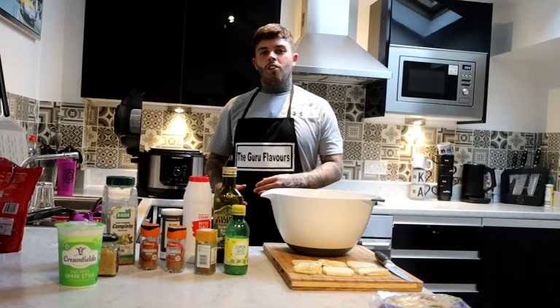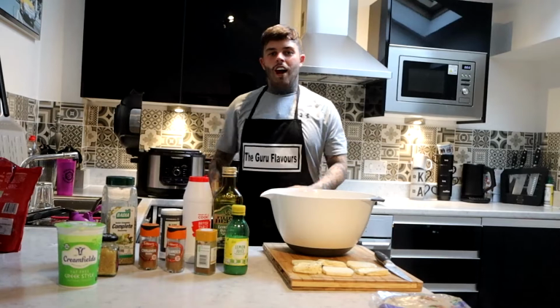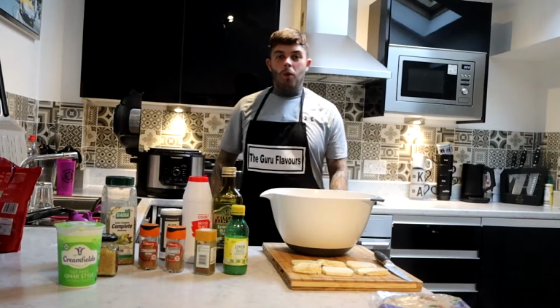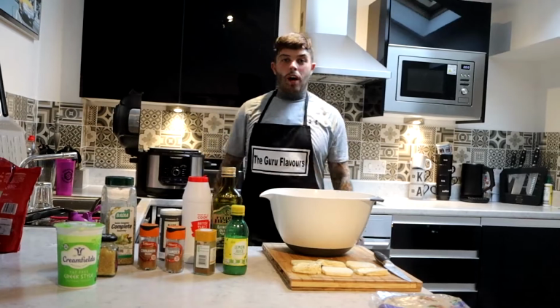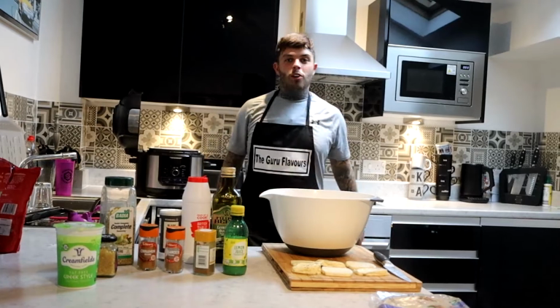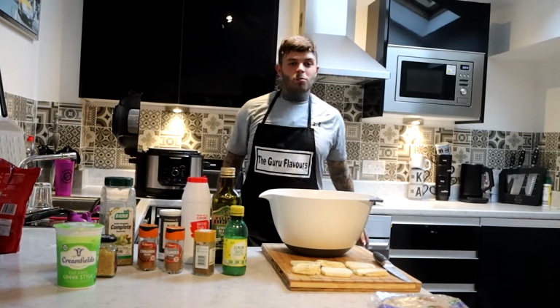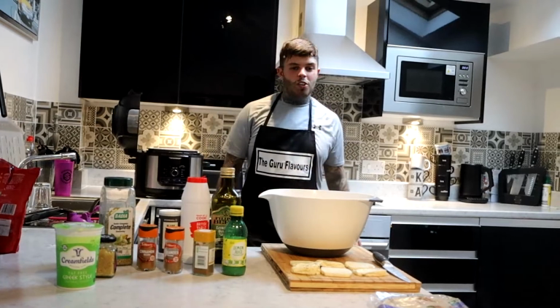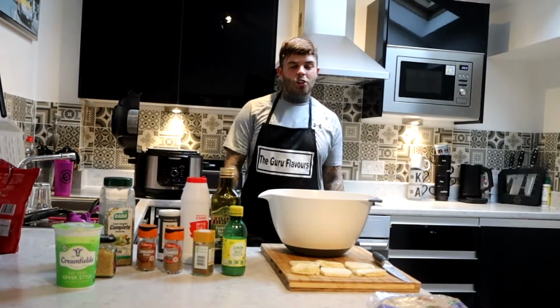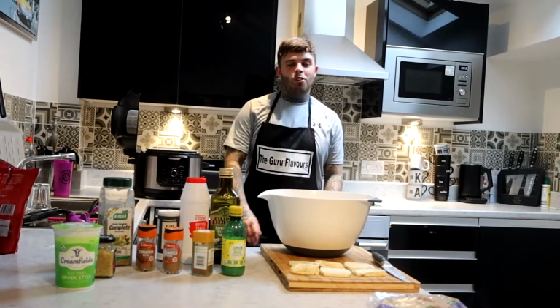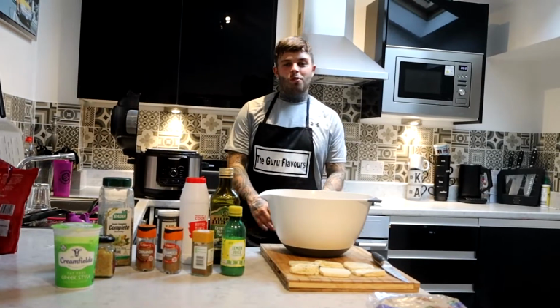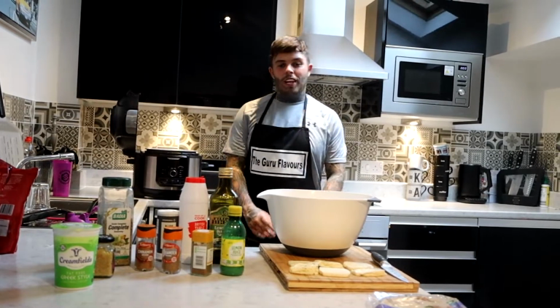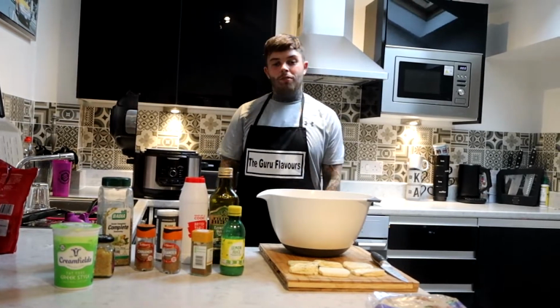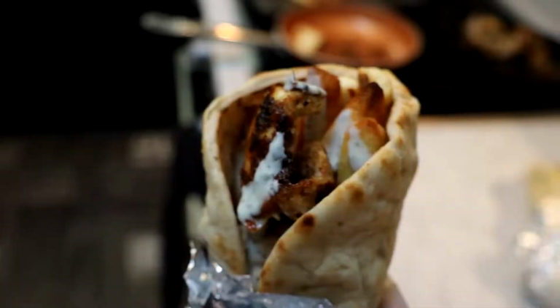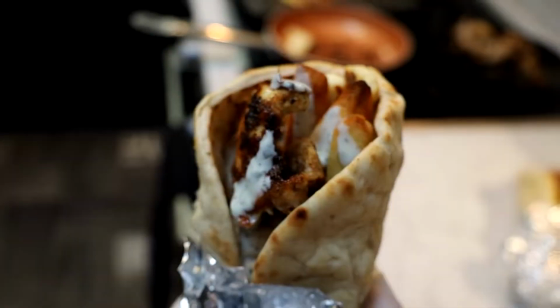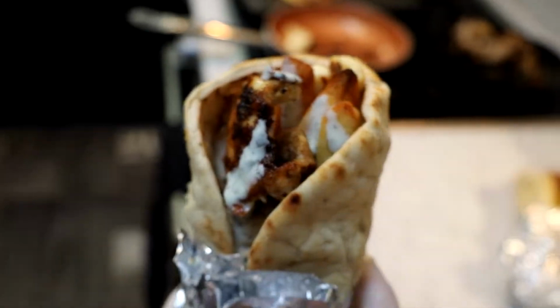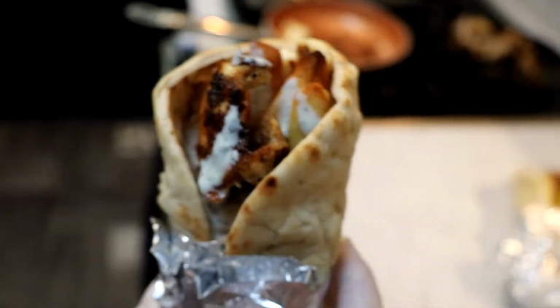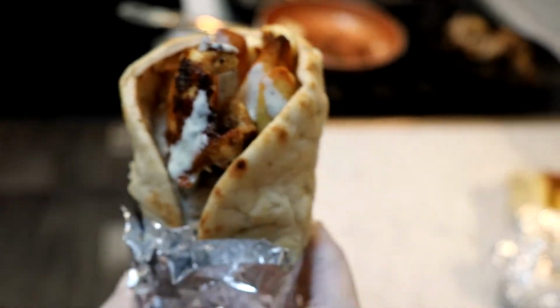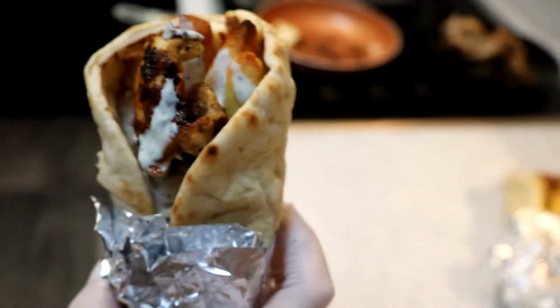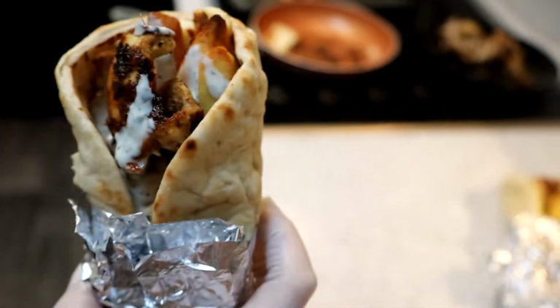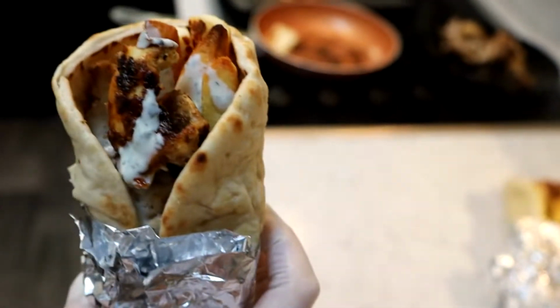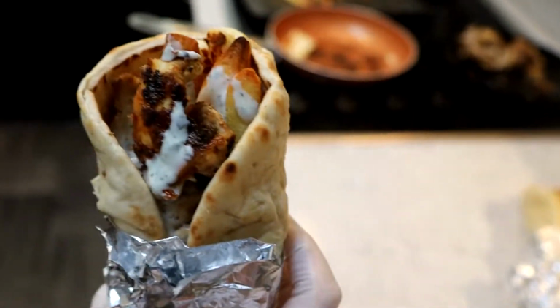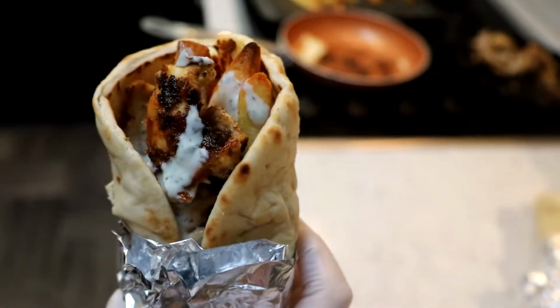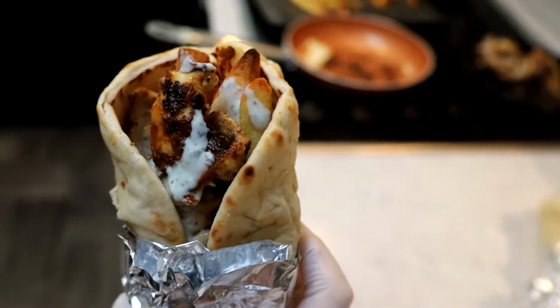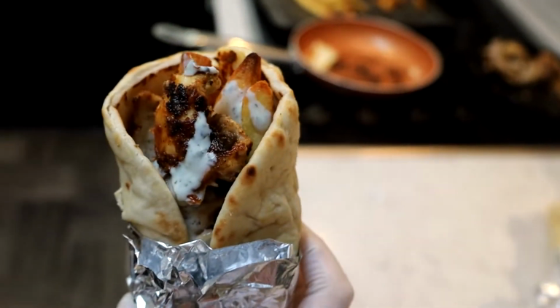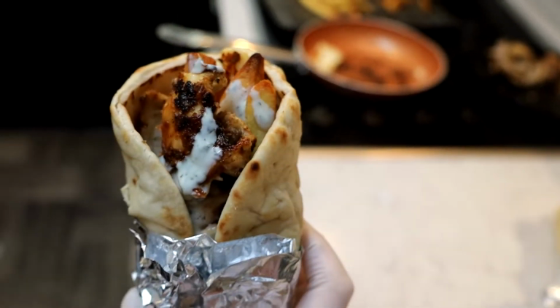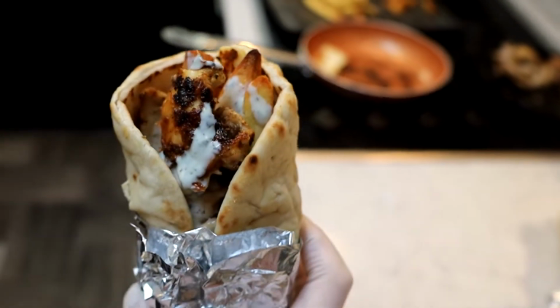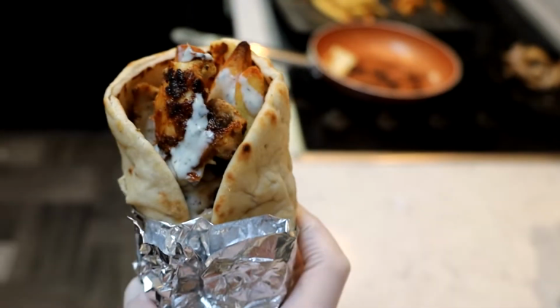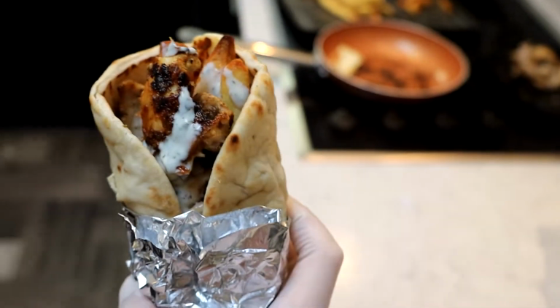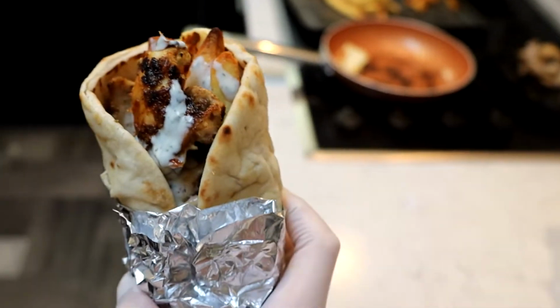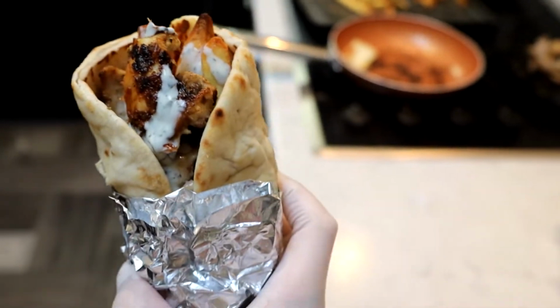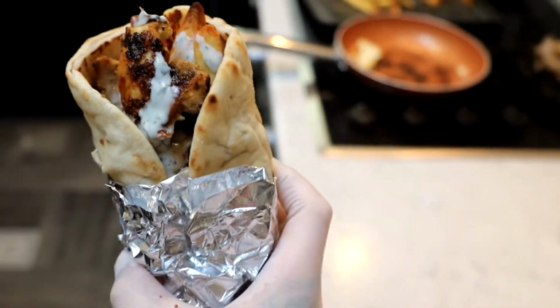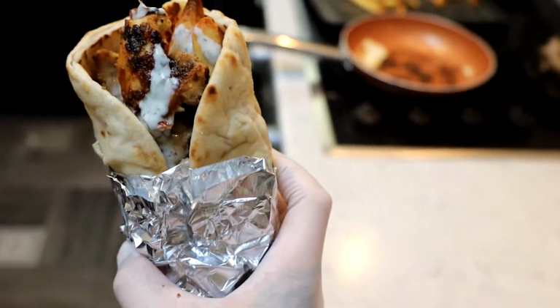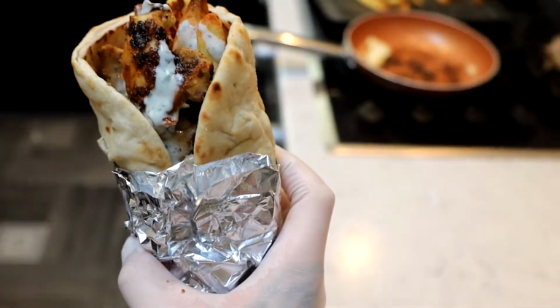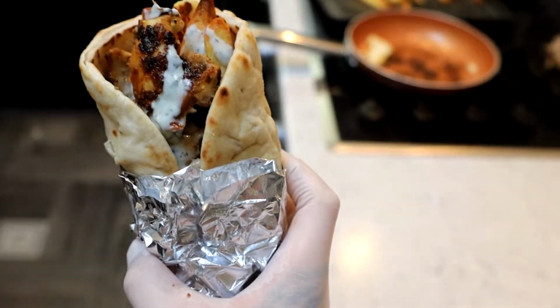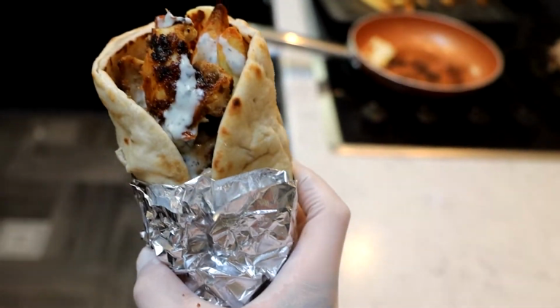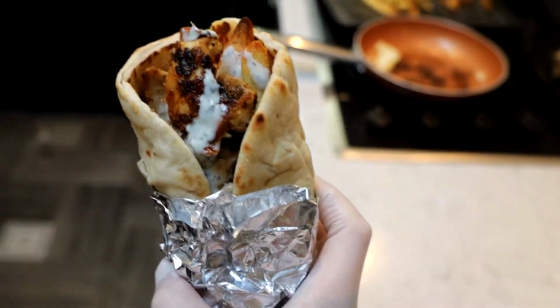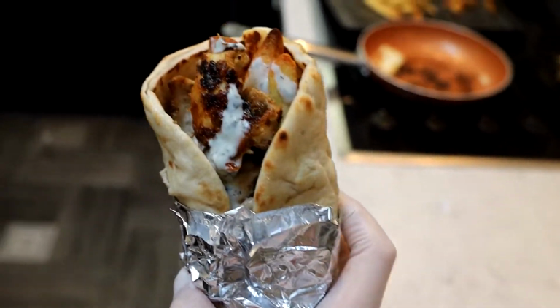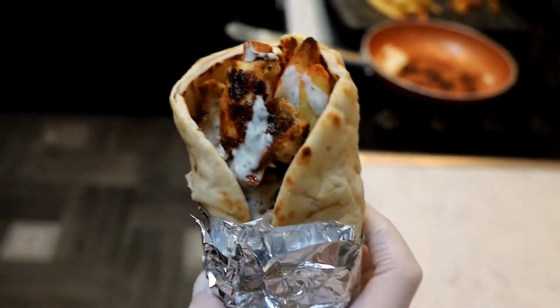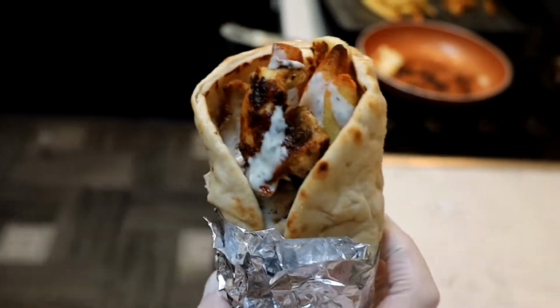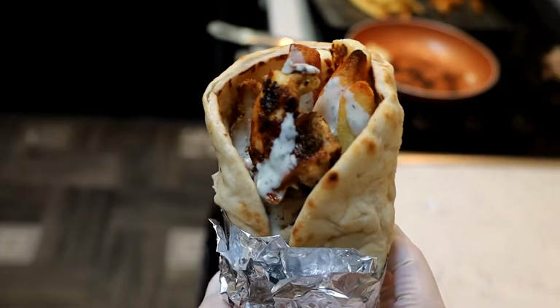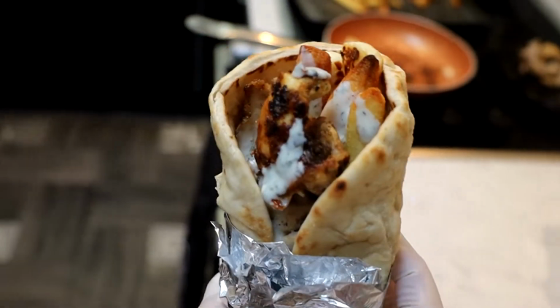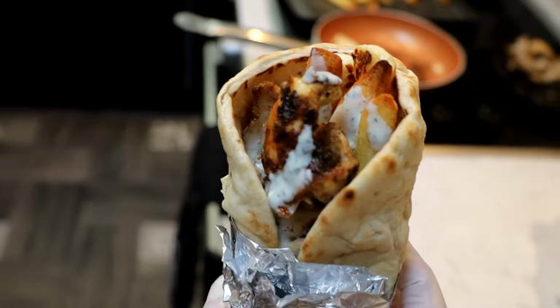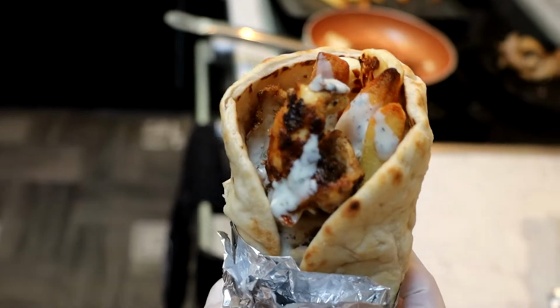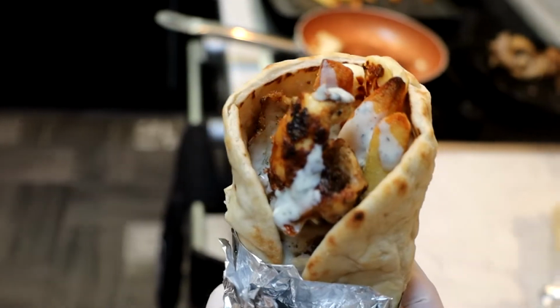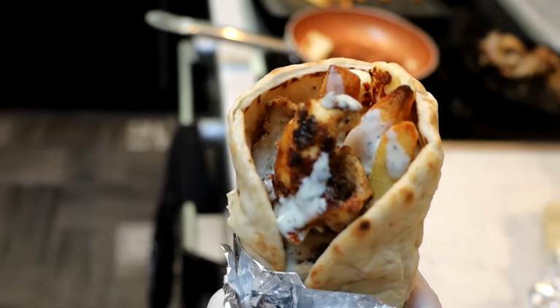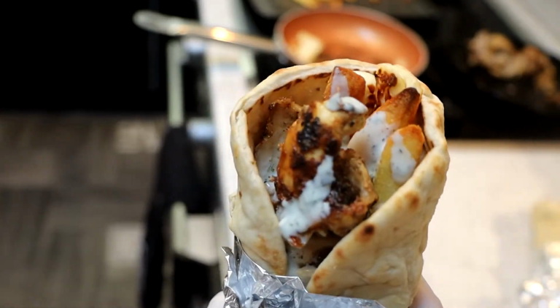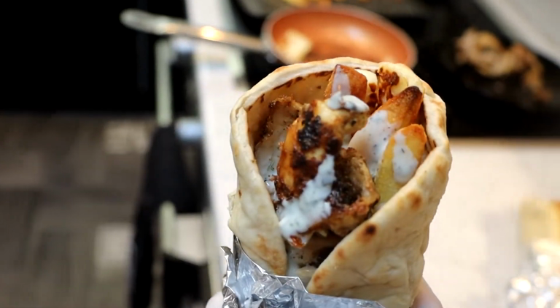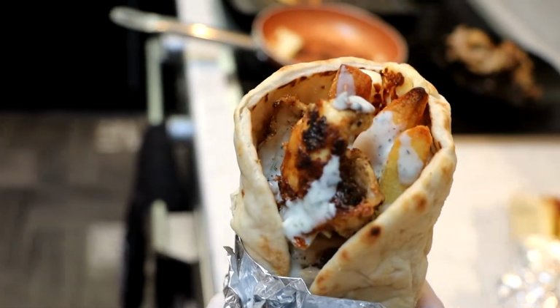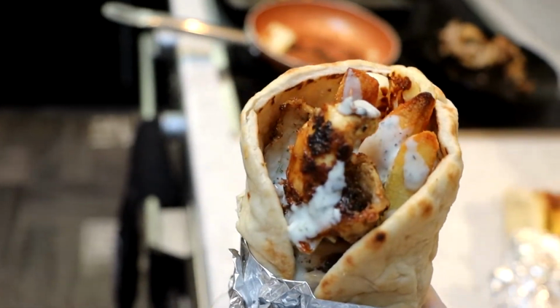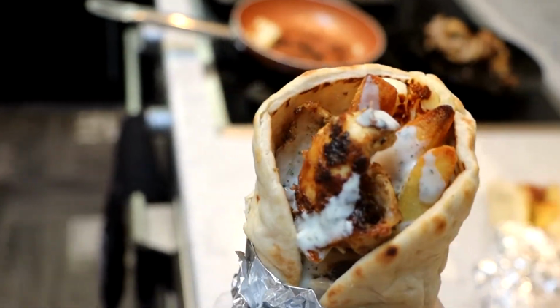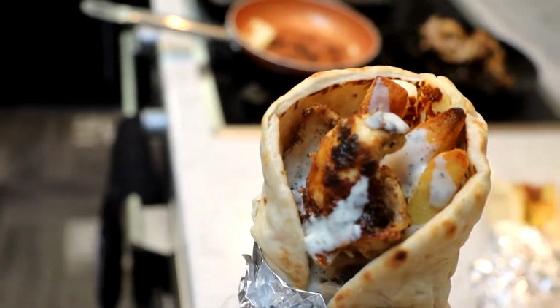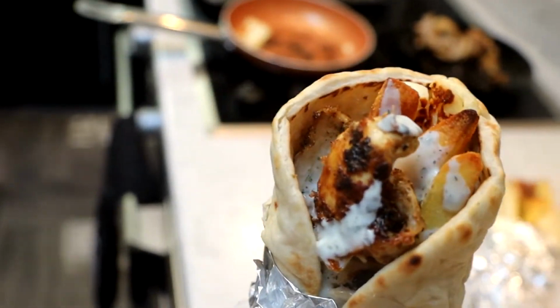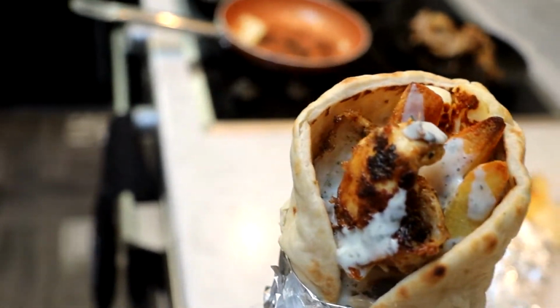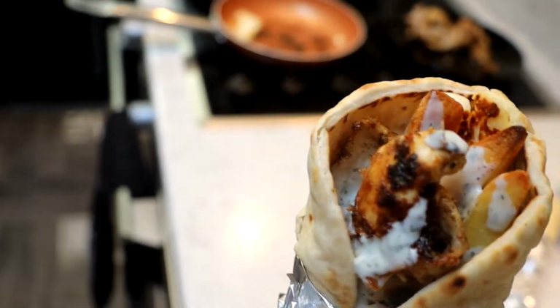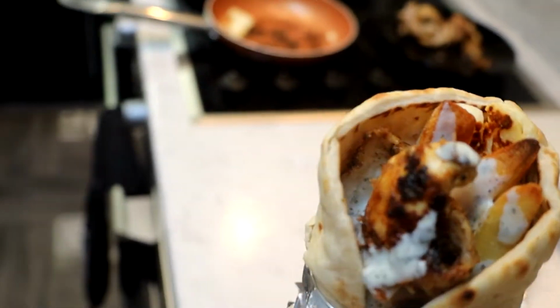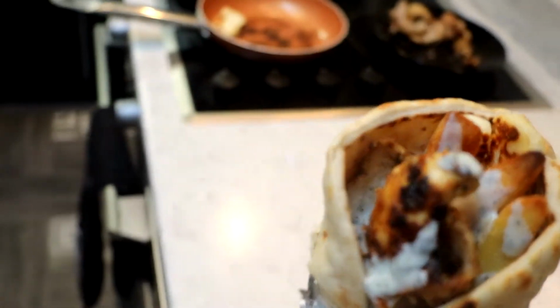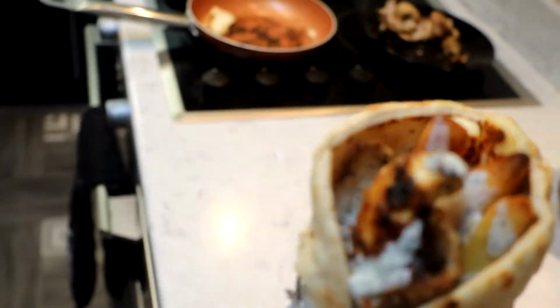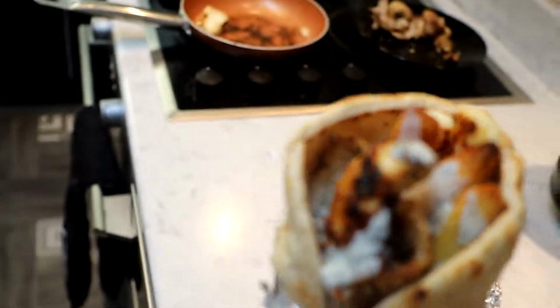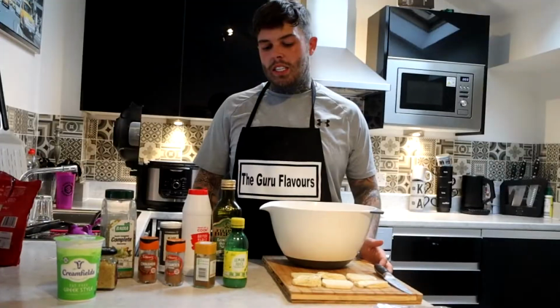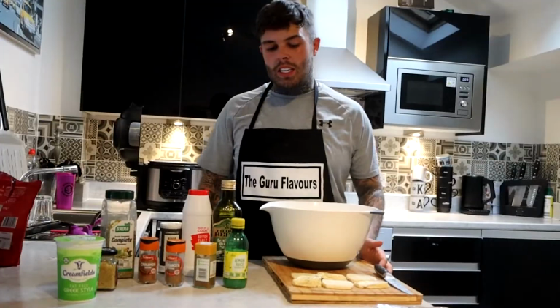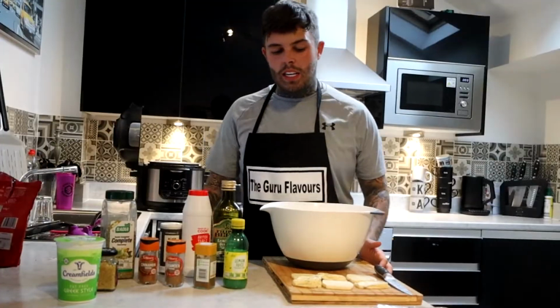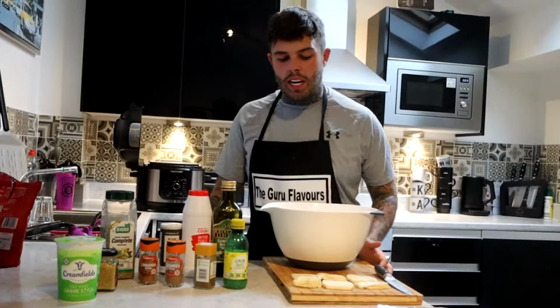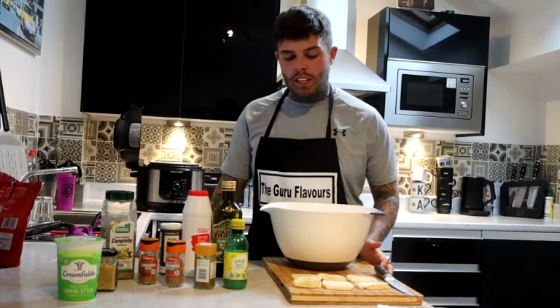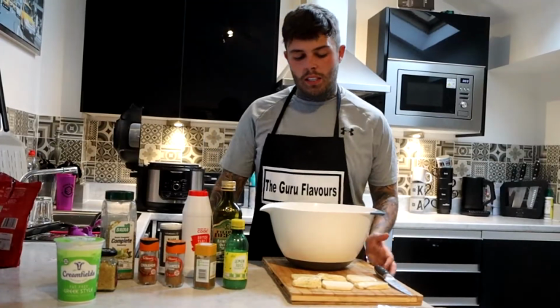Welcome to Guru Flavours. Today I've got the sickest gyro recipe you'll literally have ever tasted. I have this probably like twice a week because it's that nice.